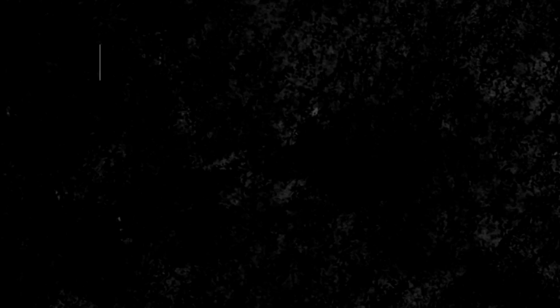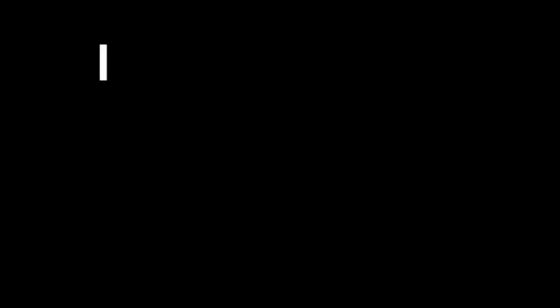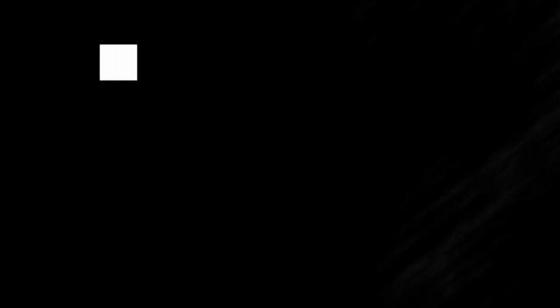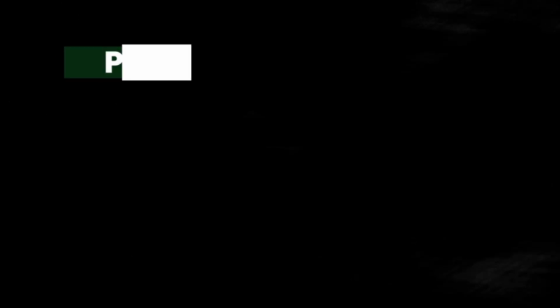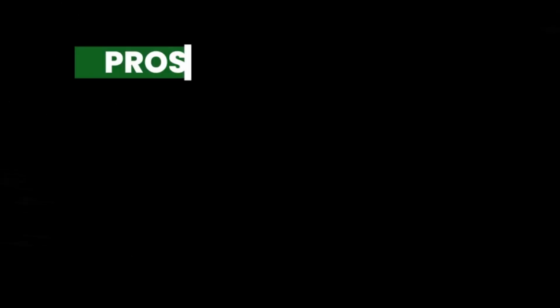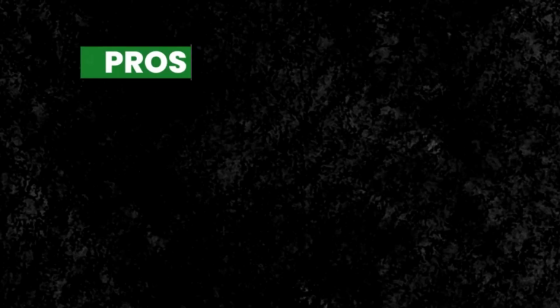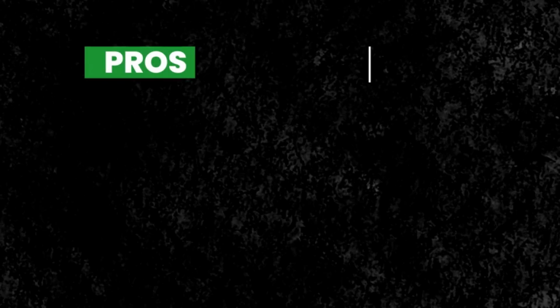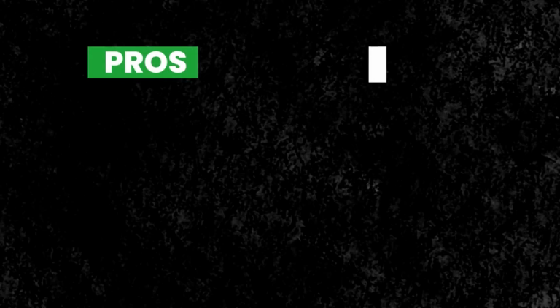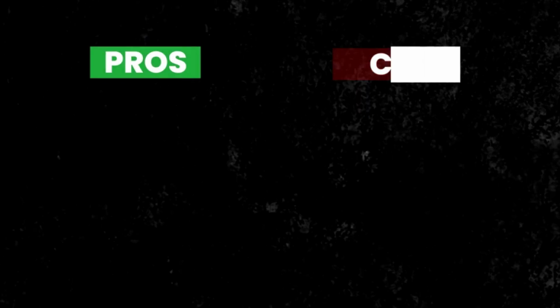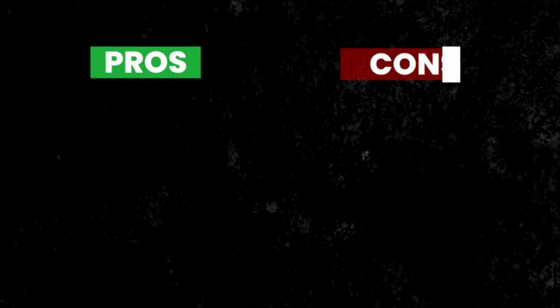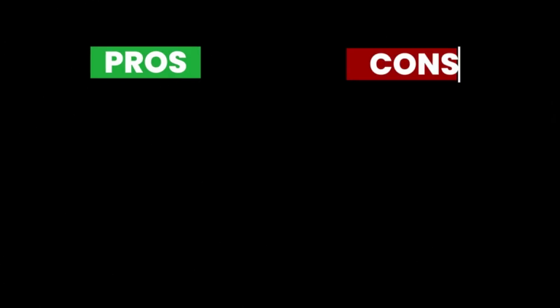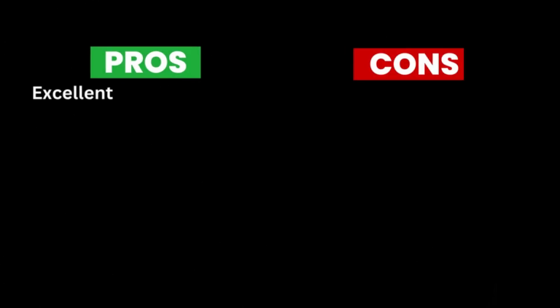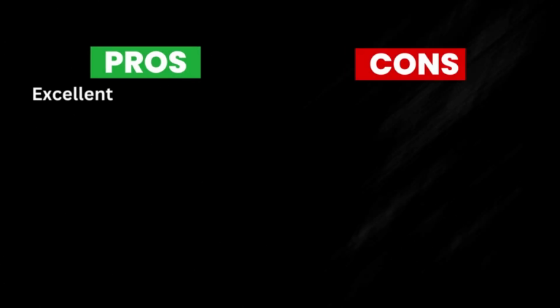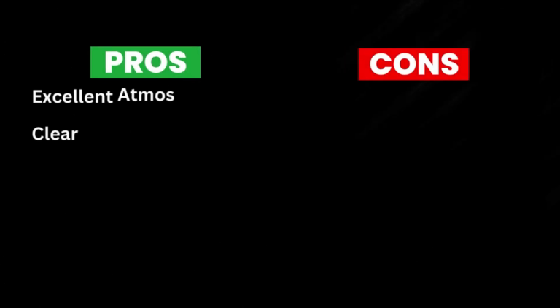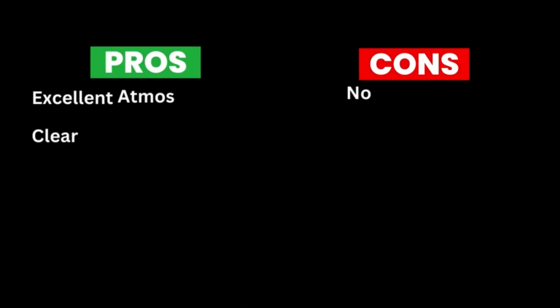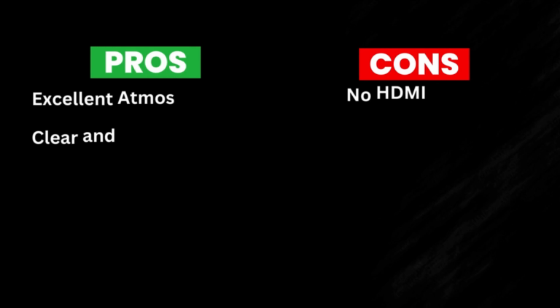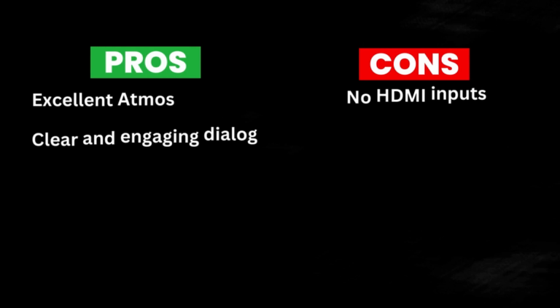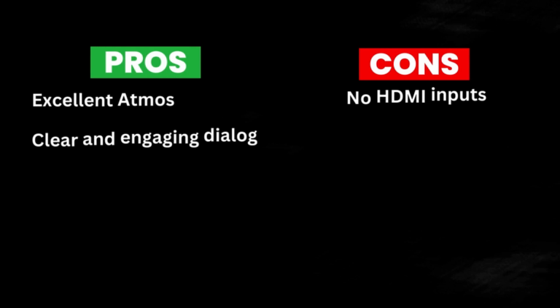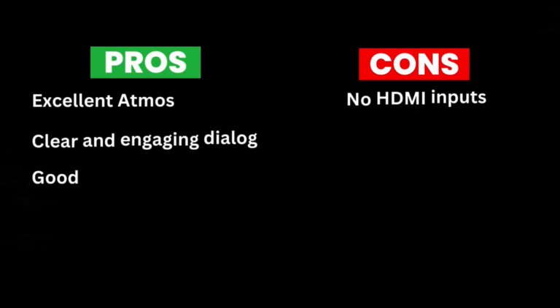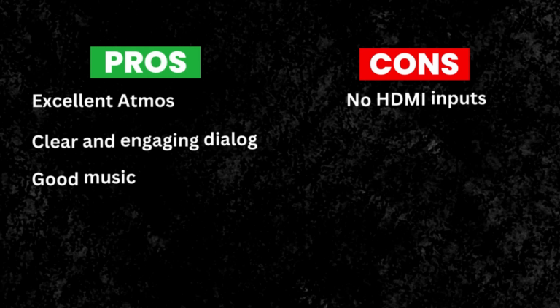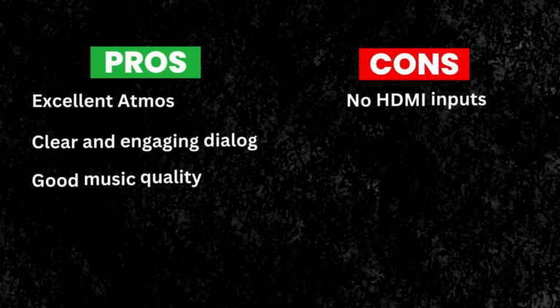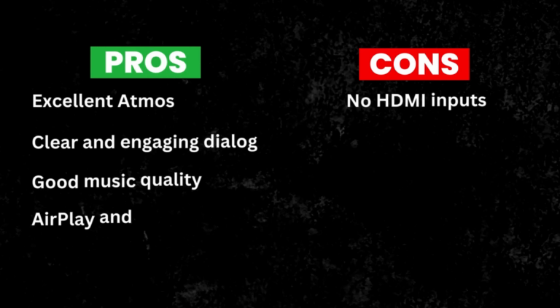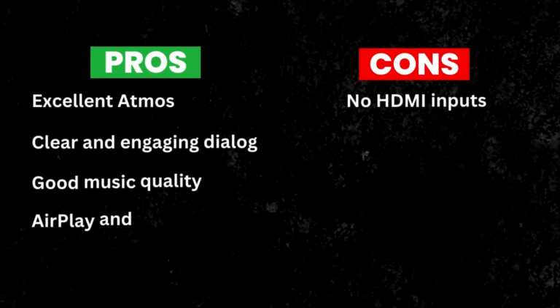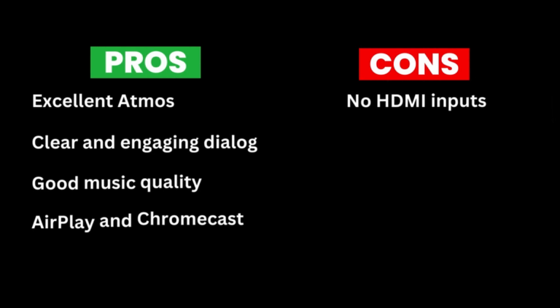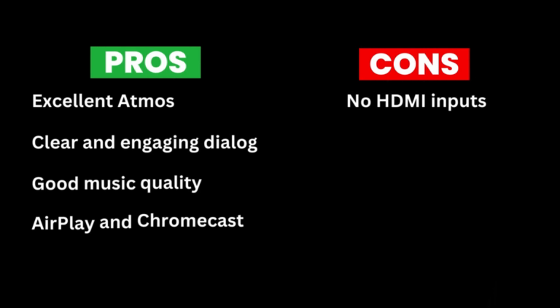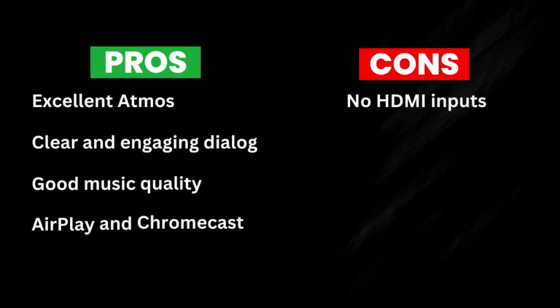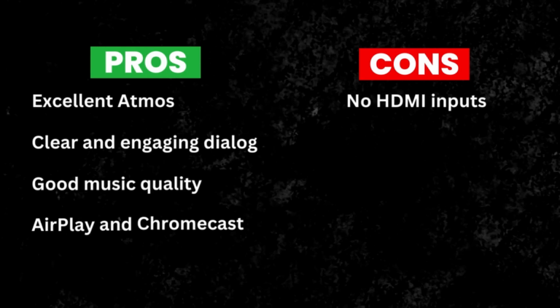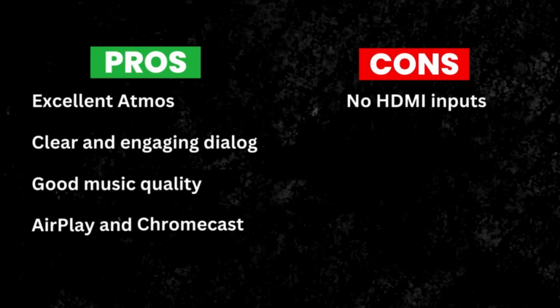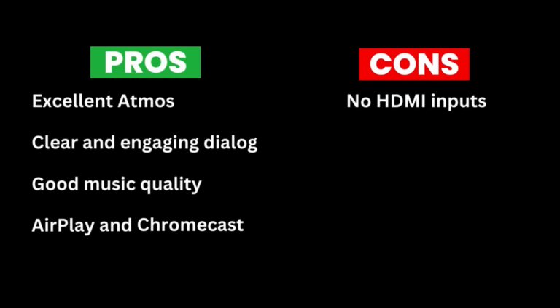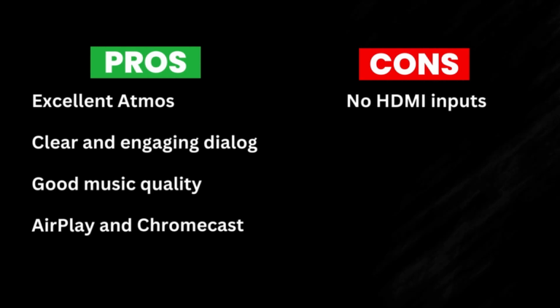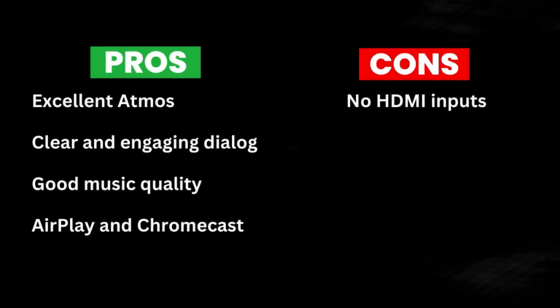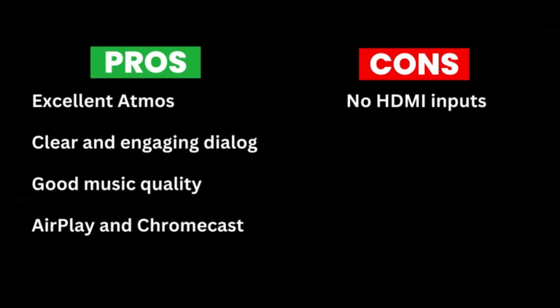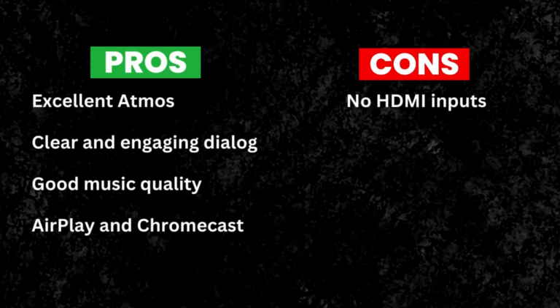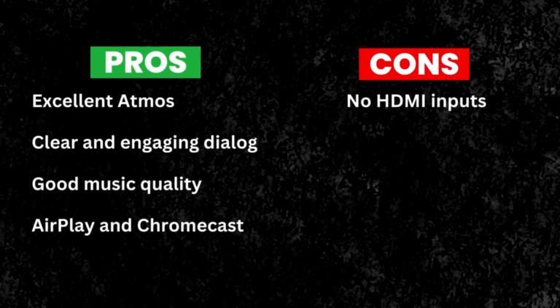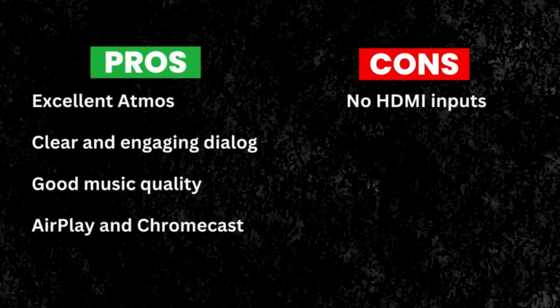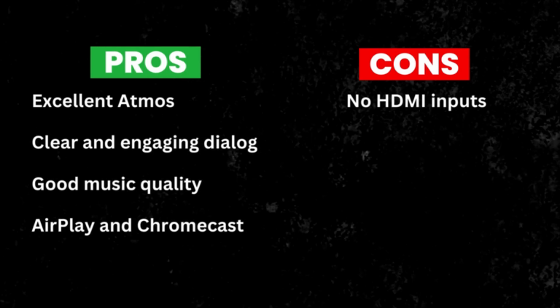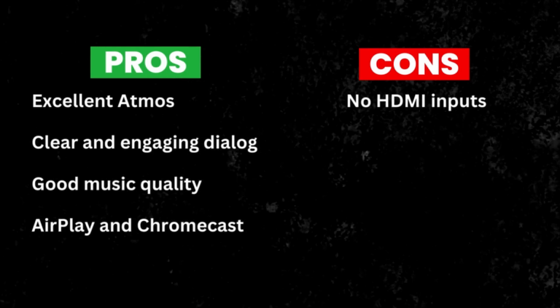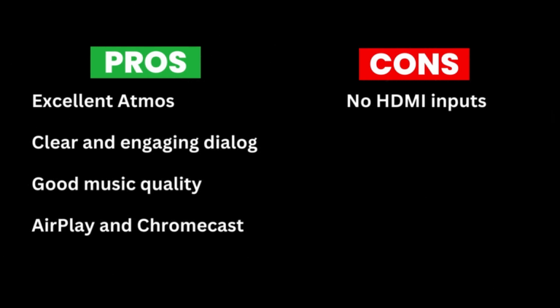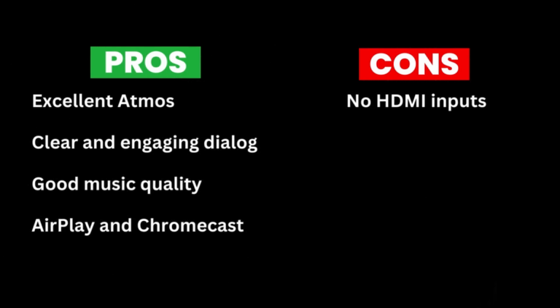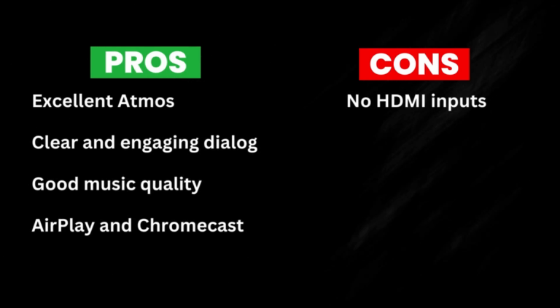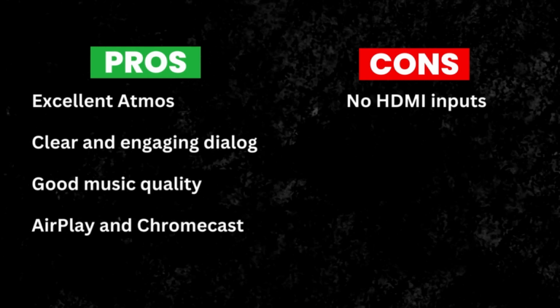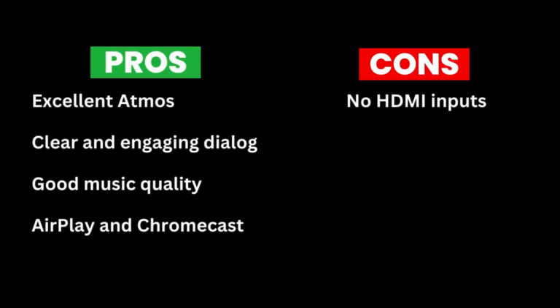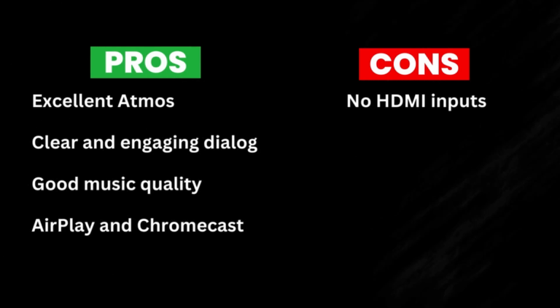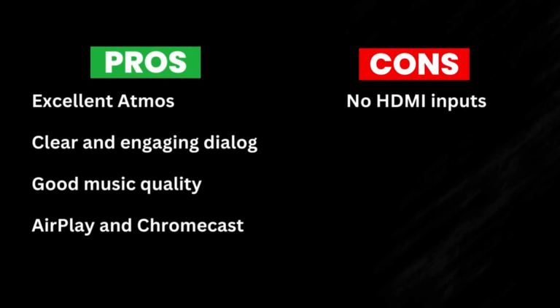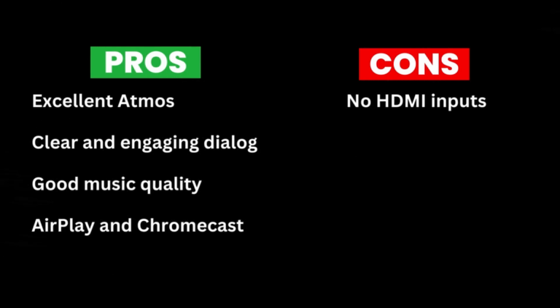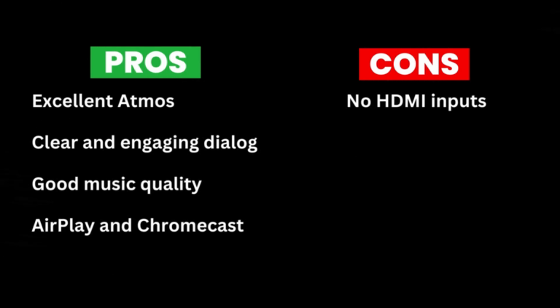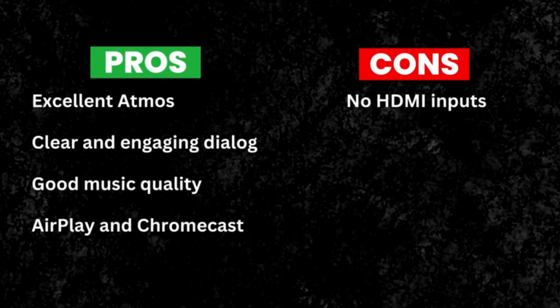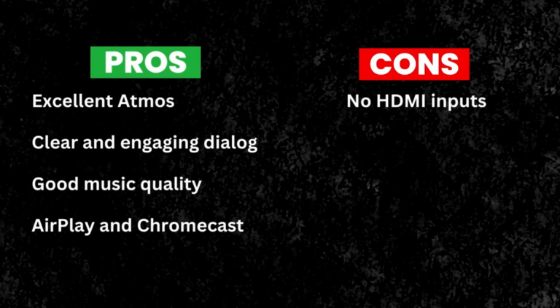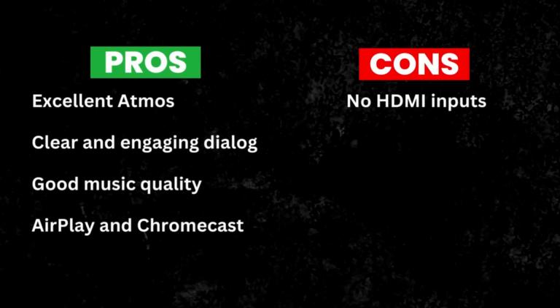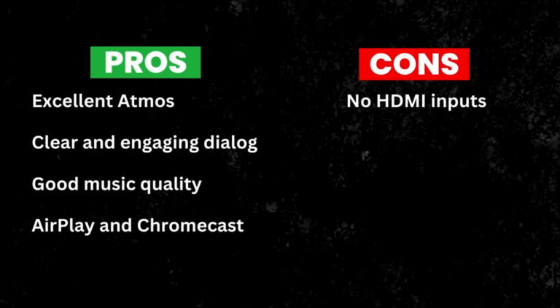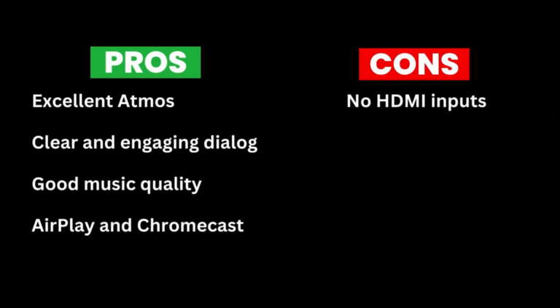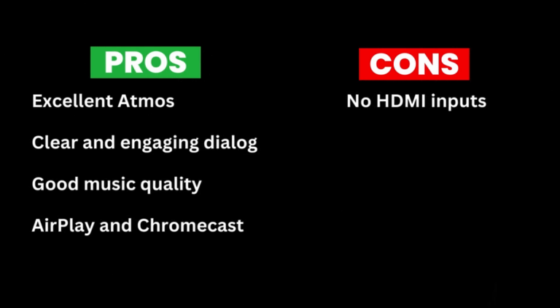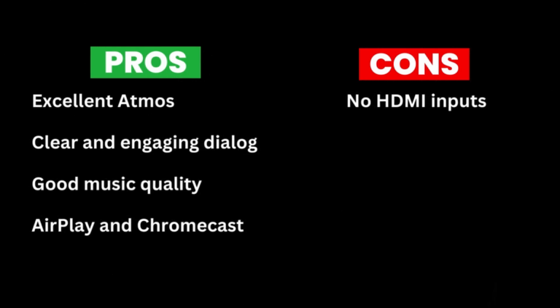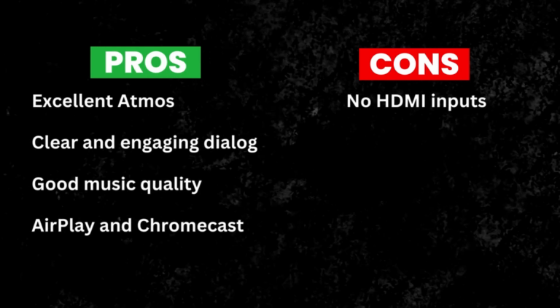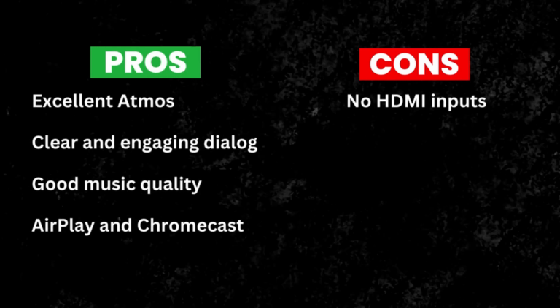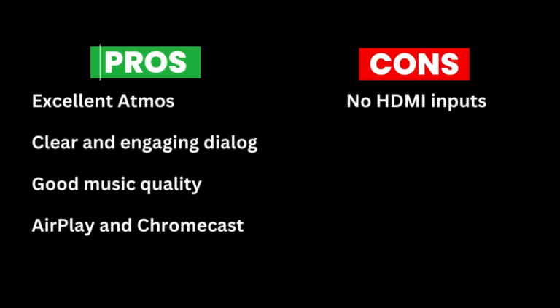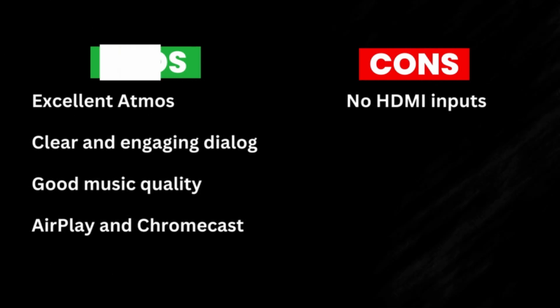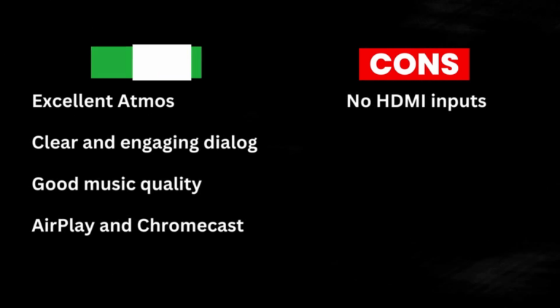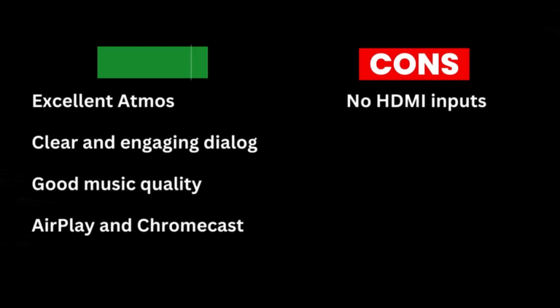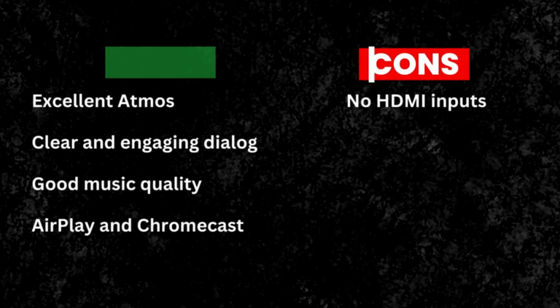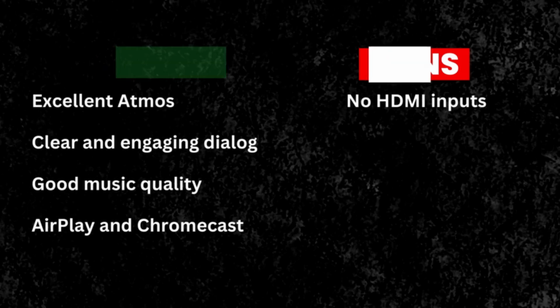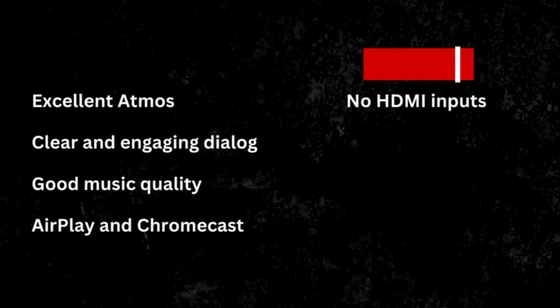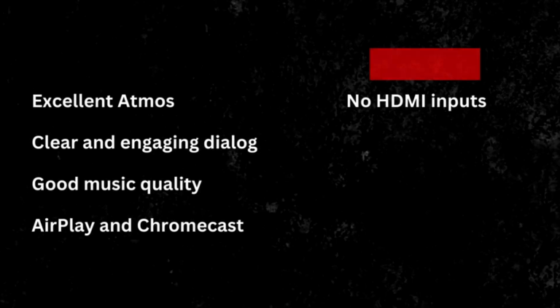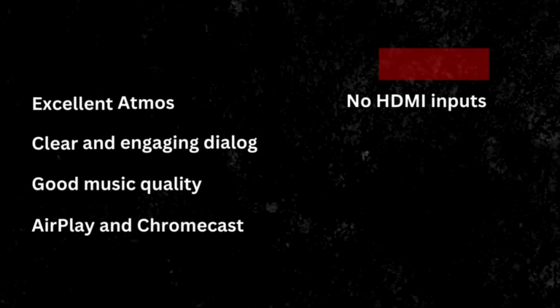Pros: excellent Atmos, clear and engaging dialogue, good music quality, AirPlay and Chromecast. Cons: no HDMI inputs.